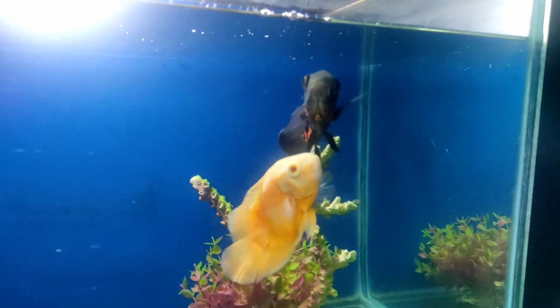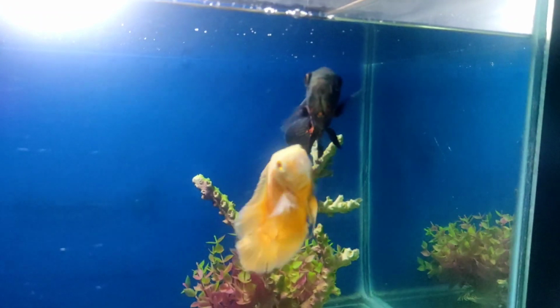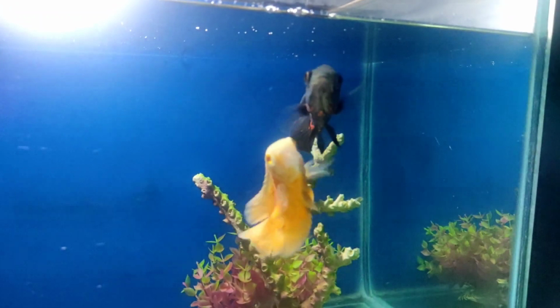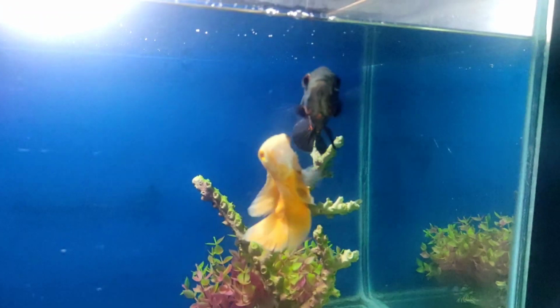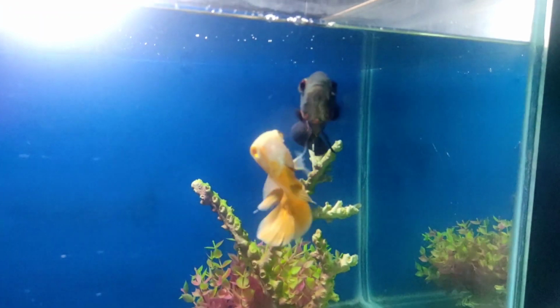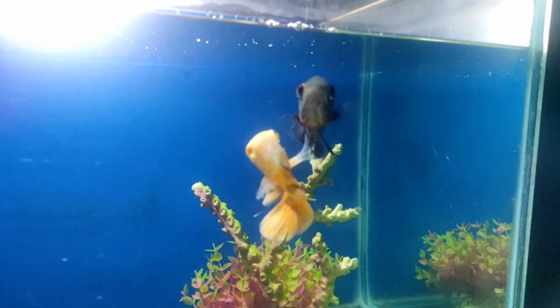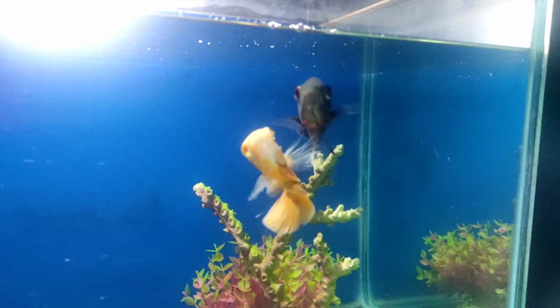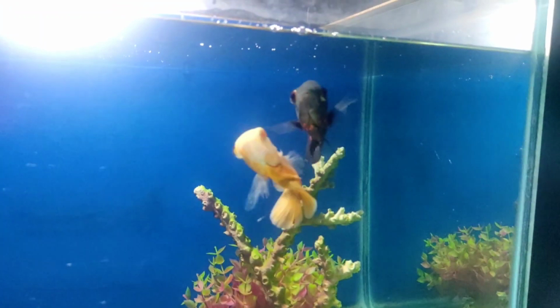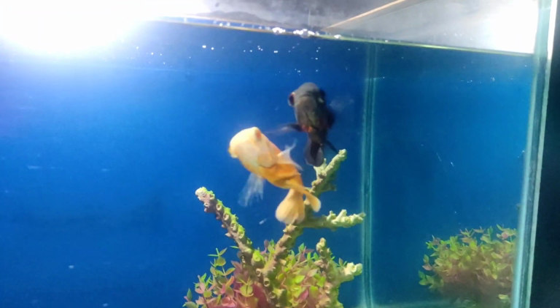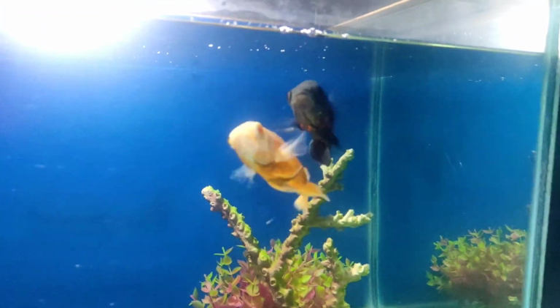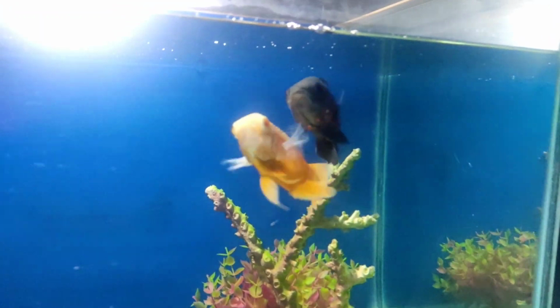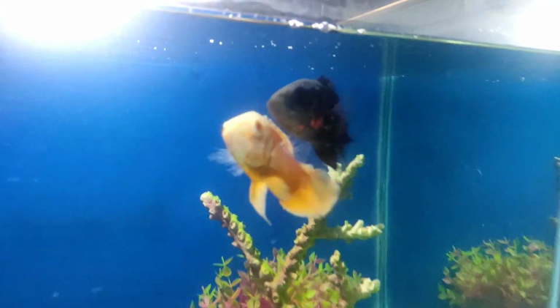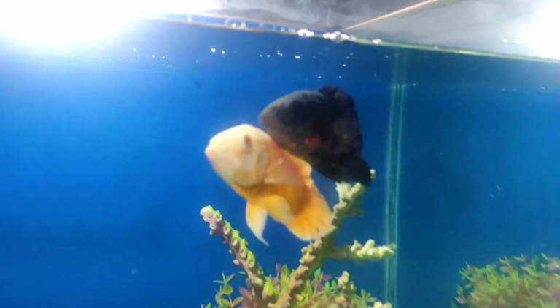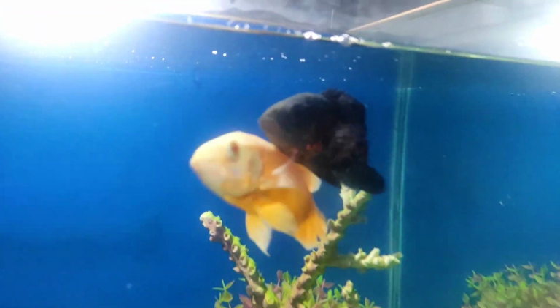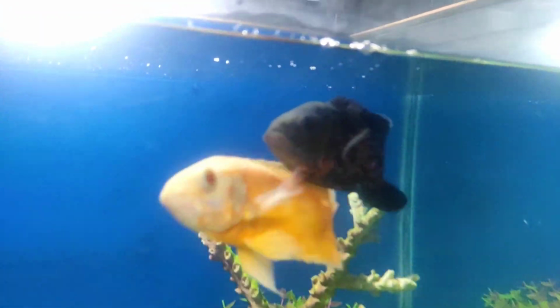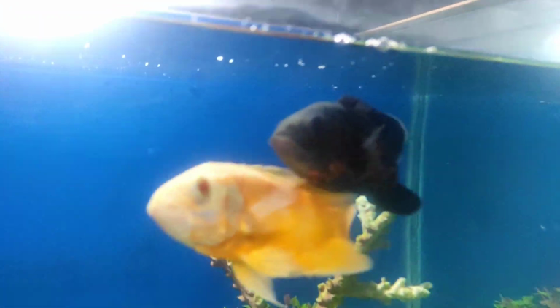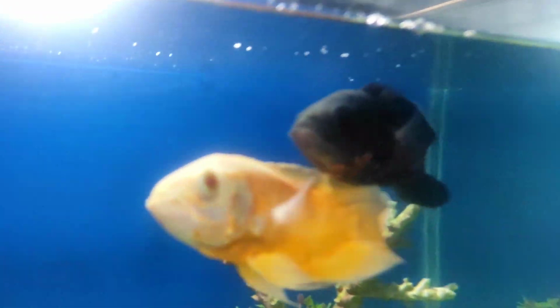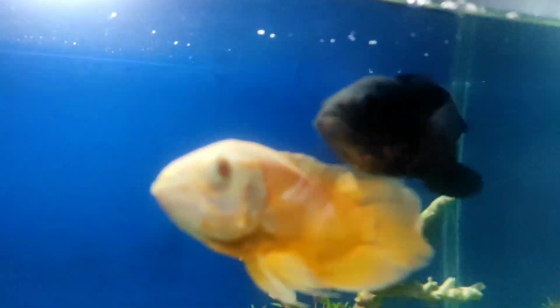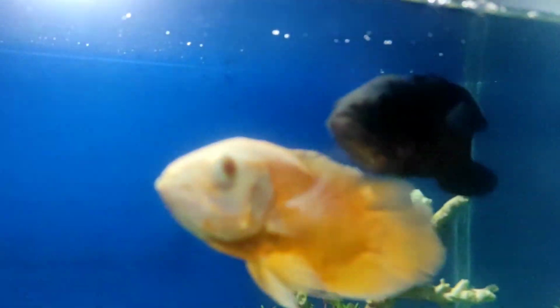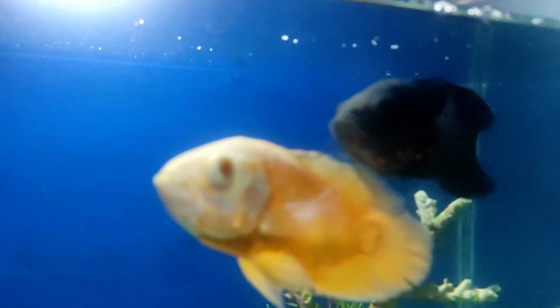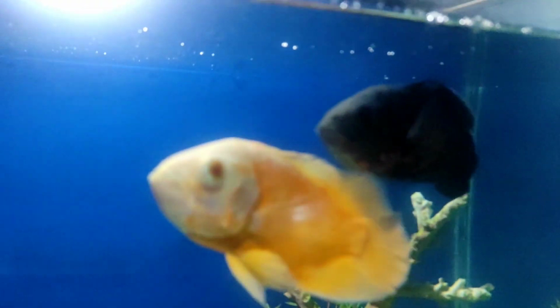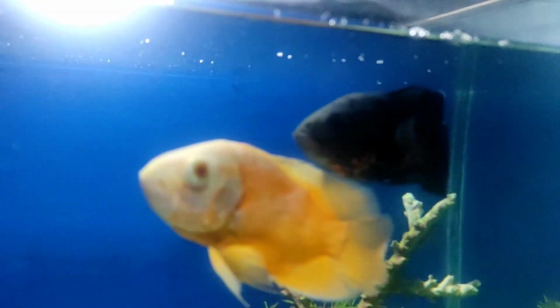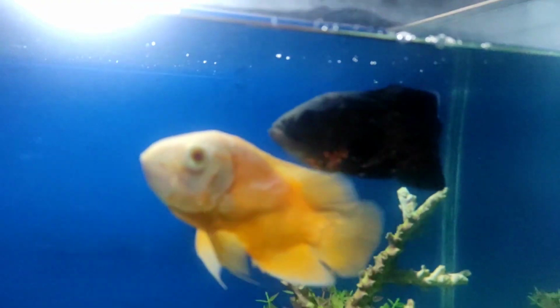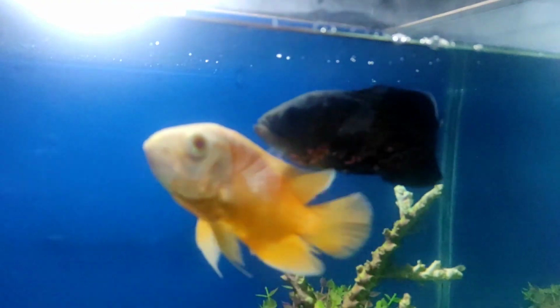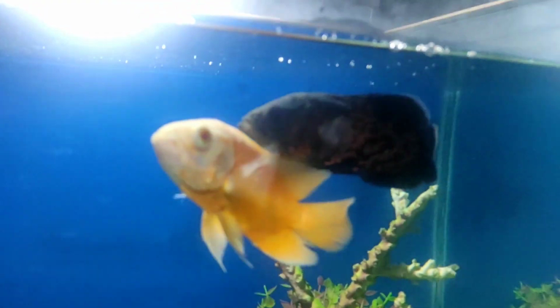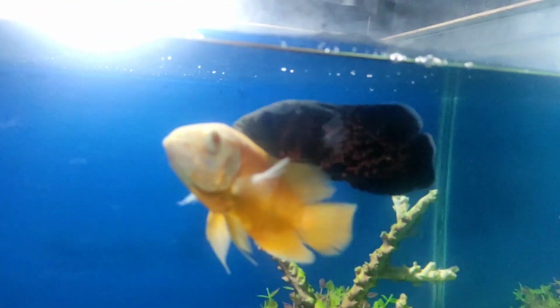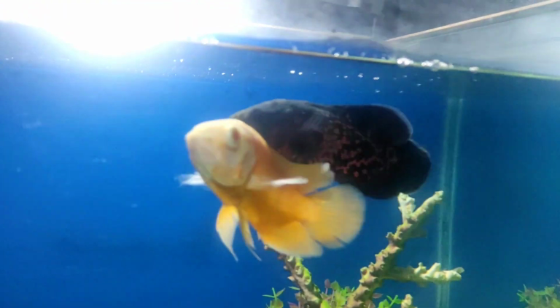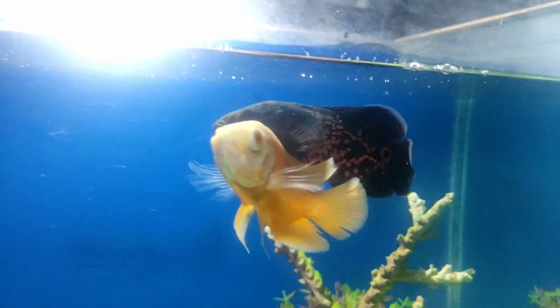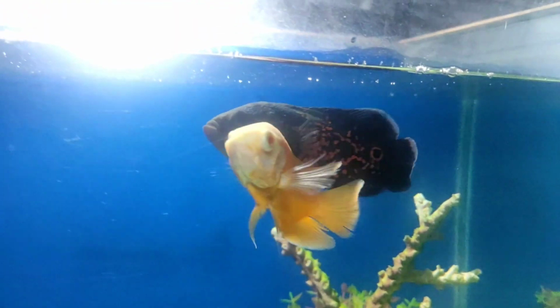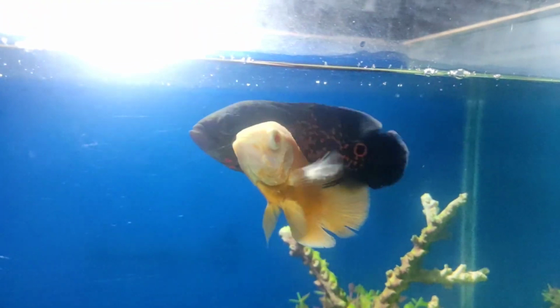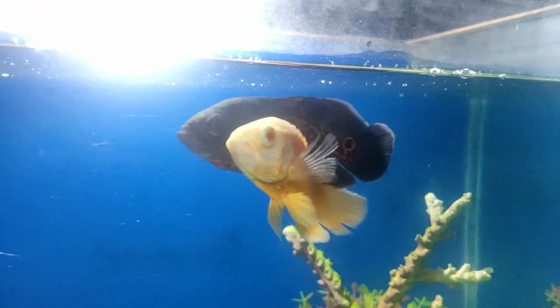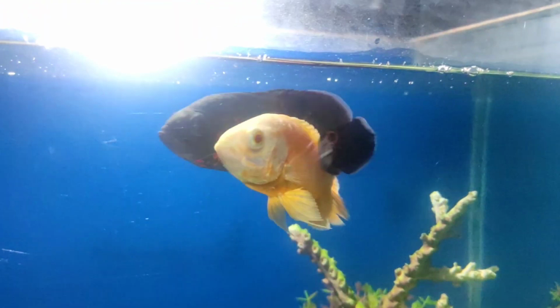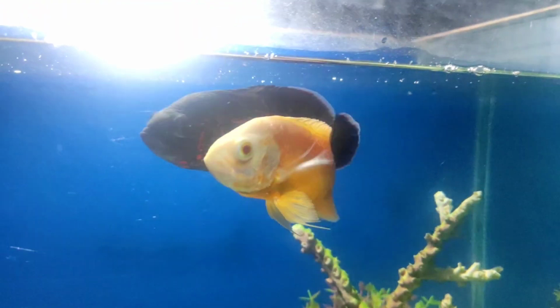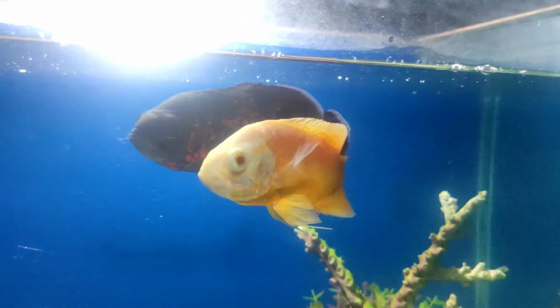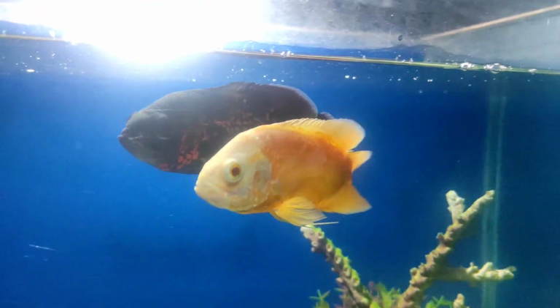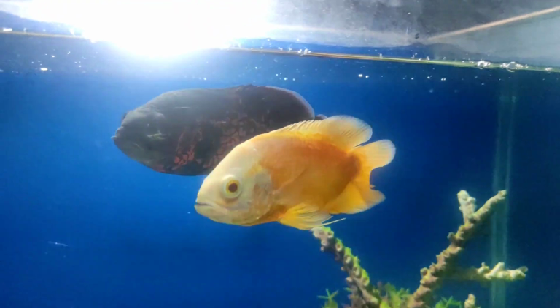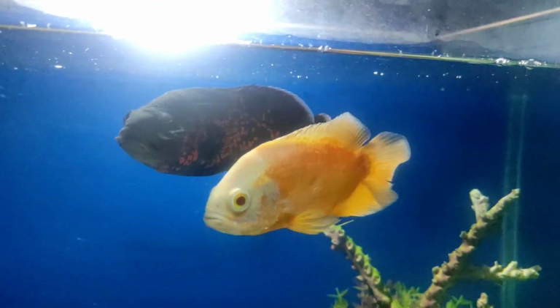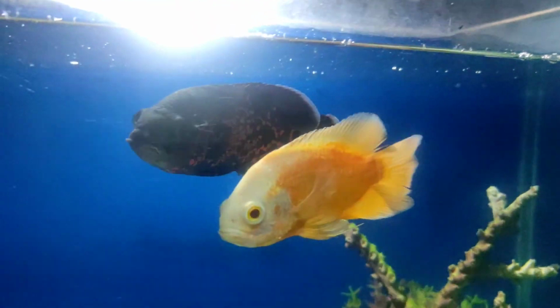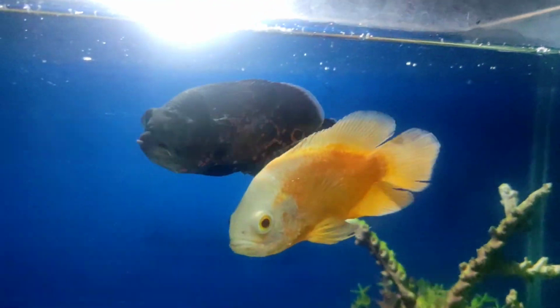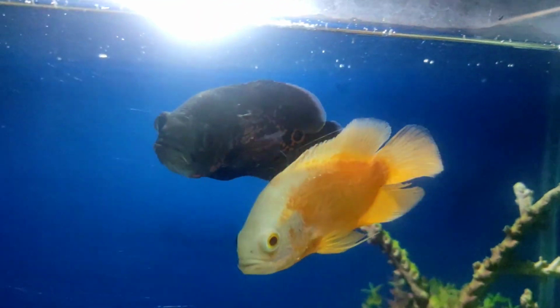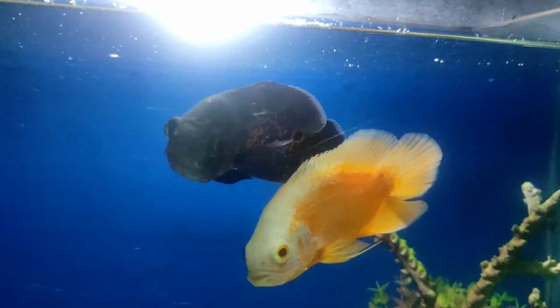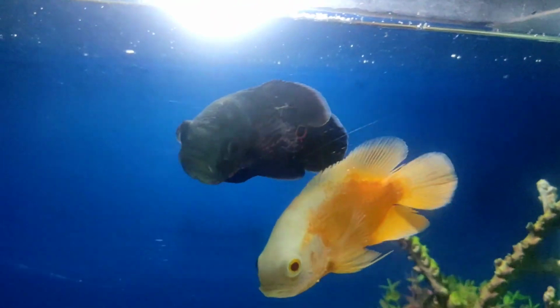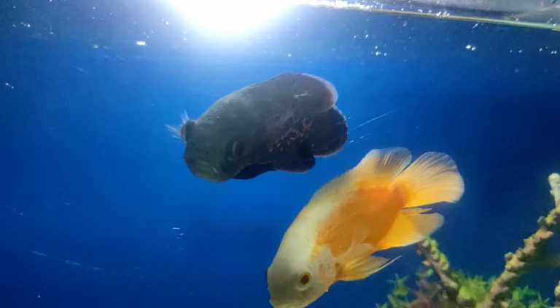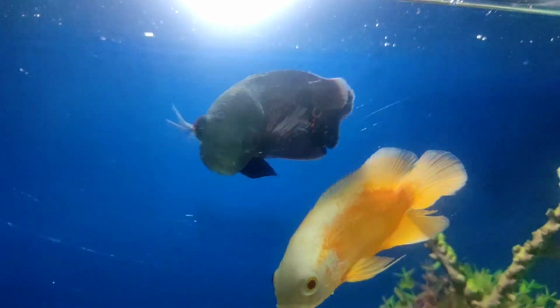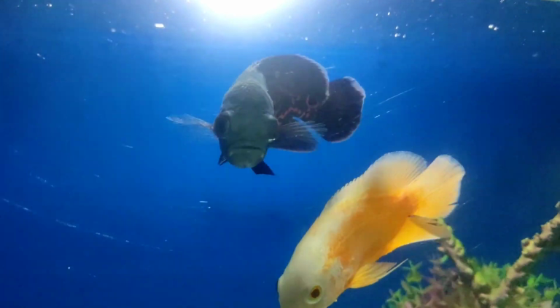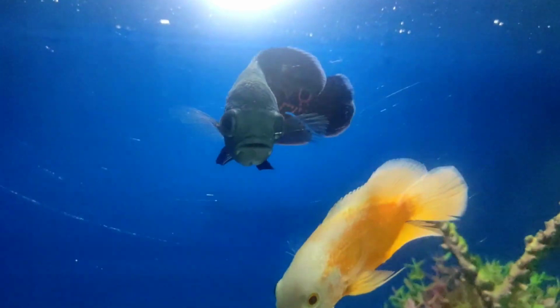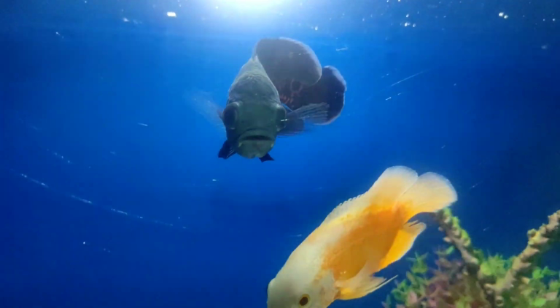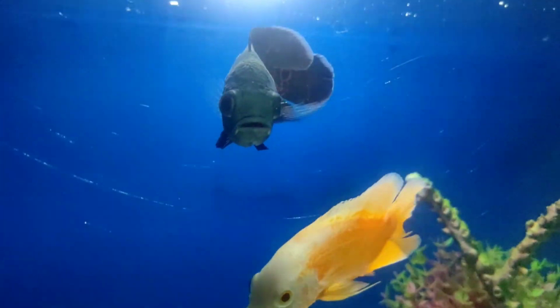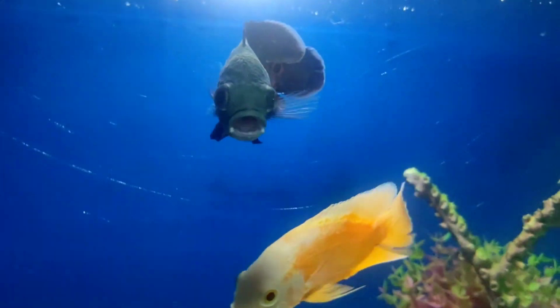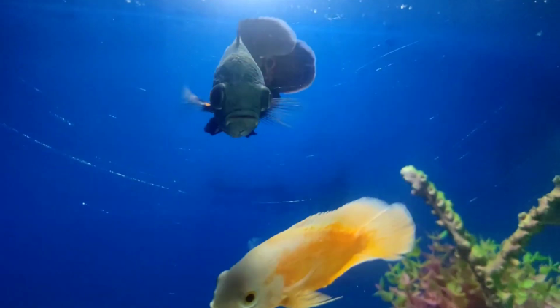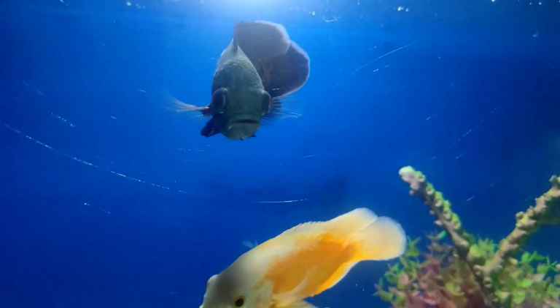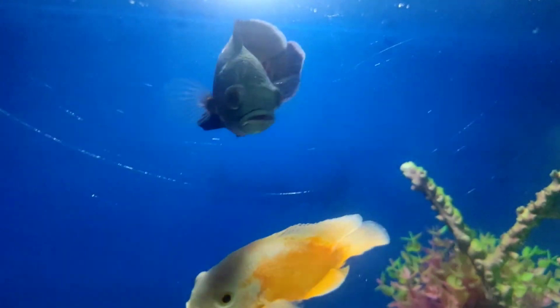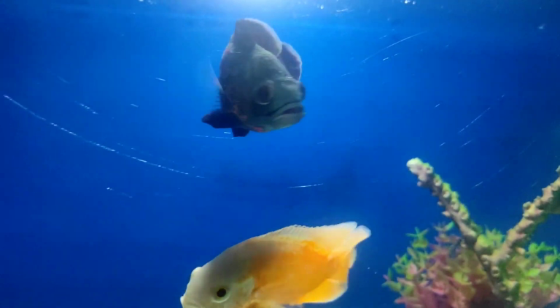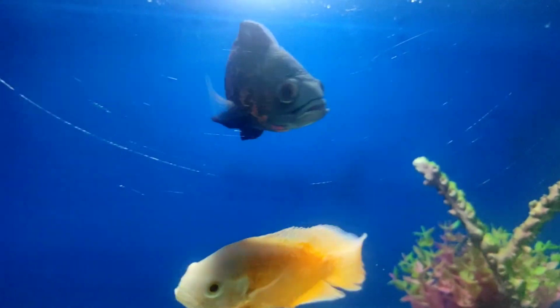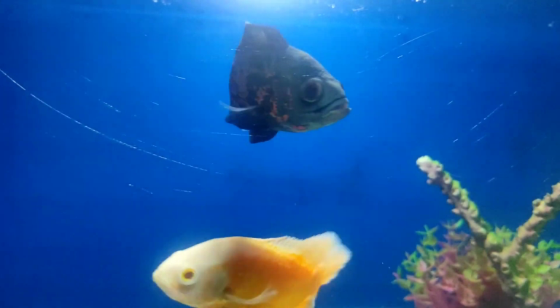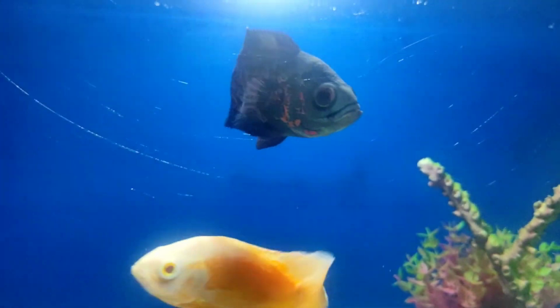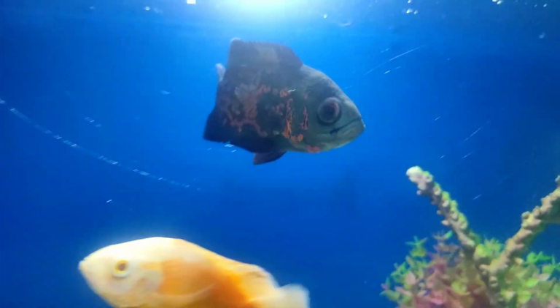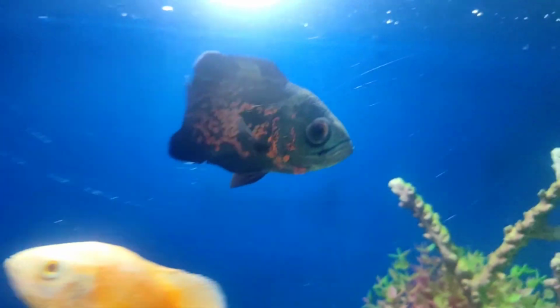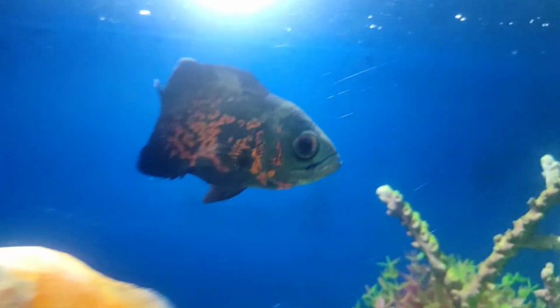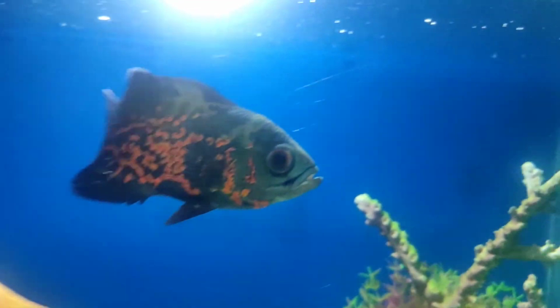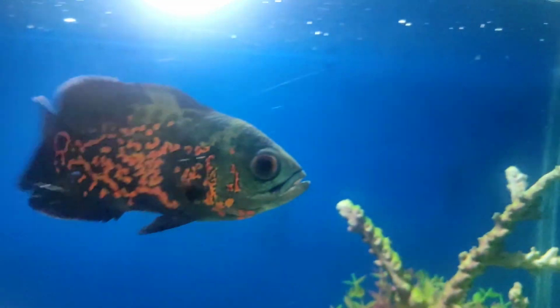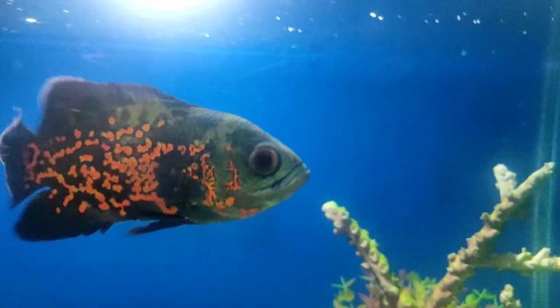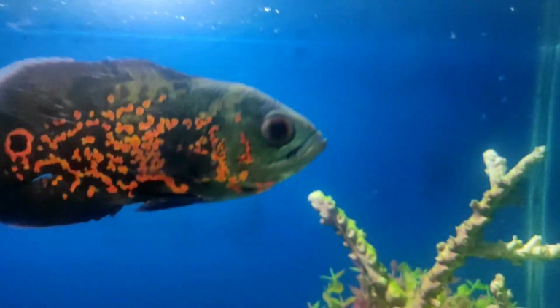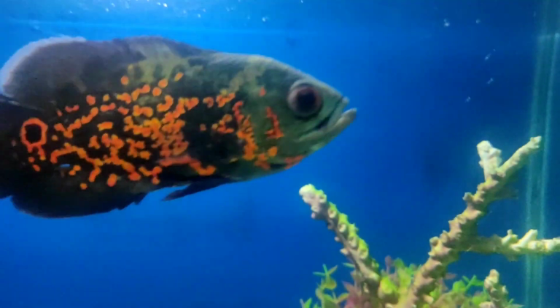Check out the fish and comment below. Thank you so much for watching guys, bye-bye.